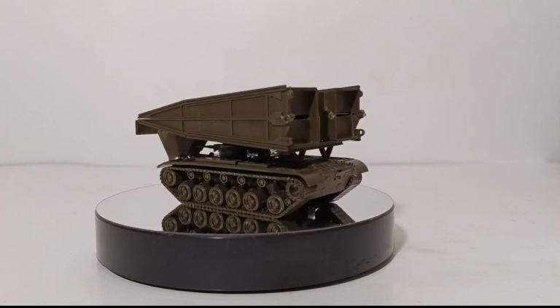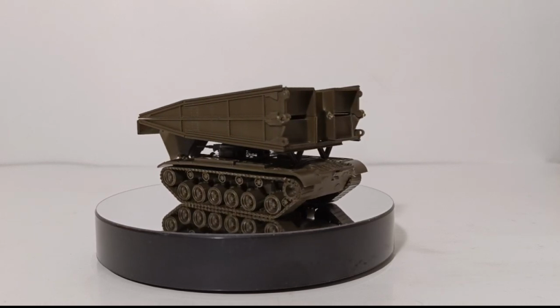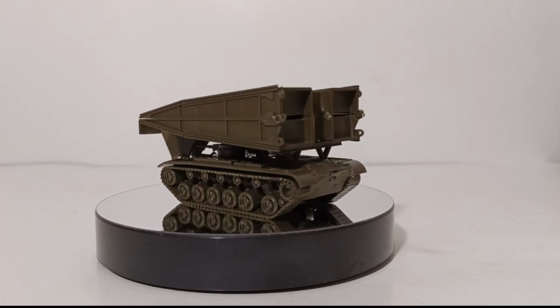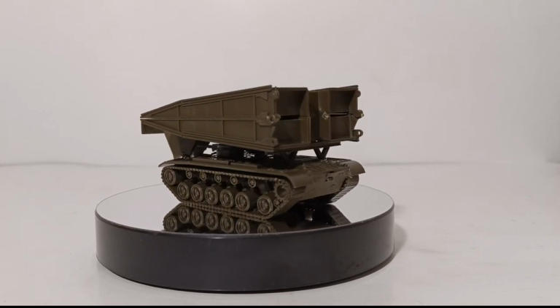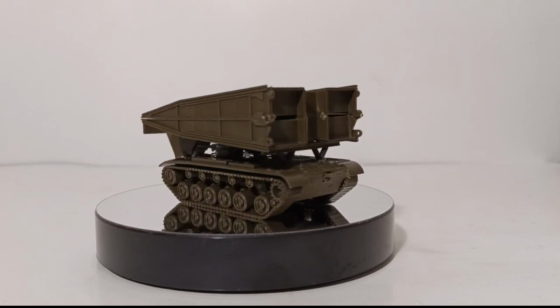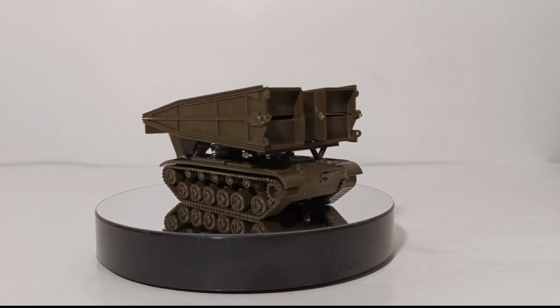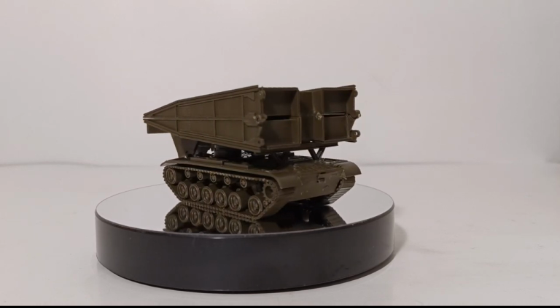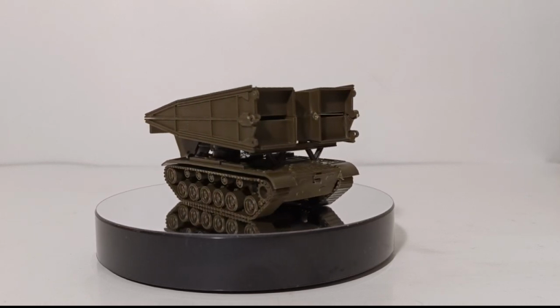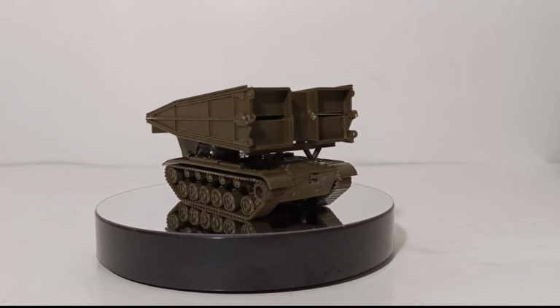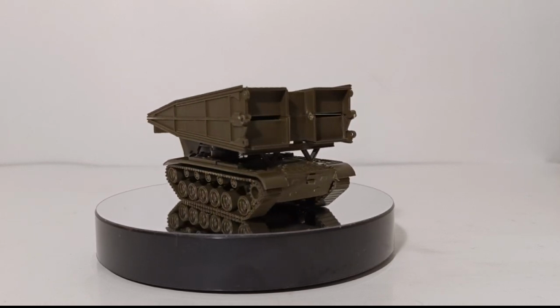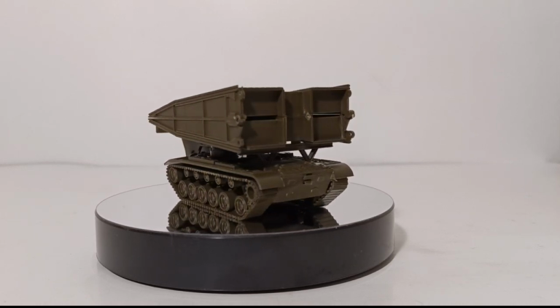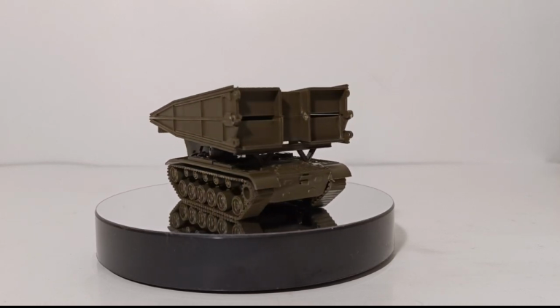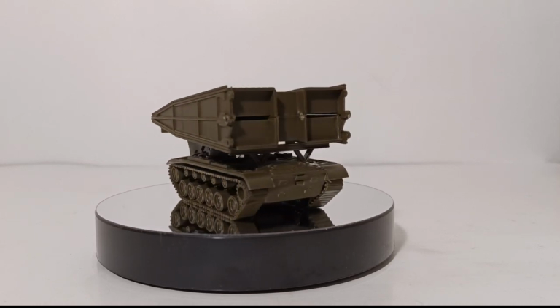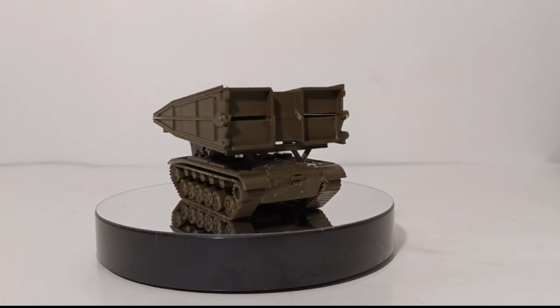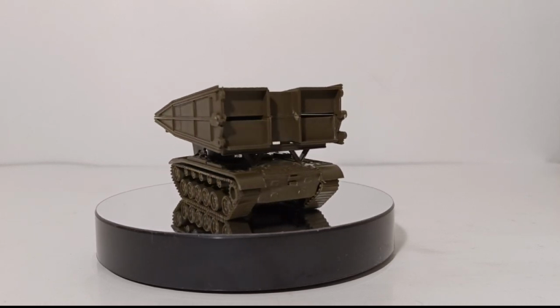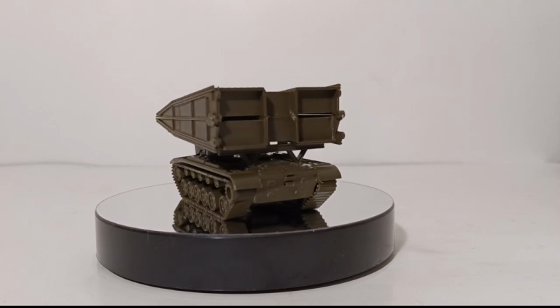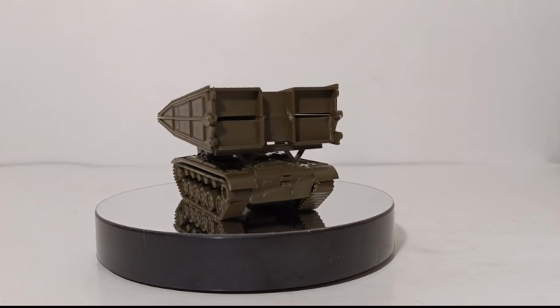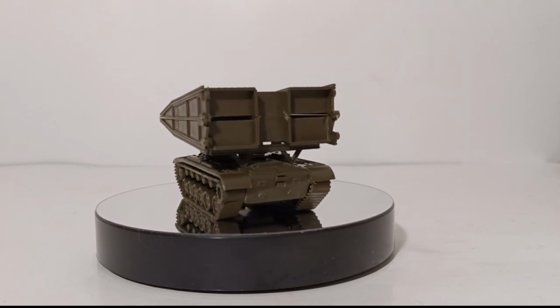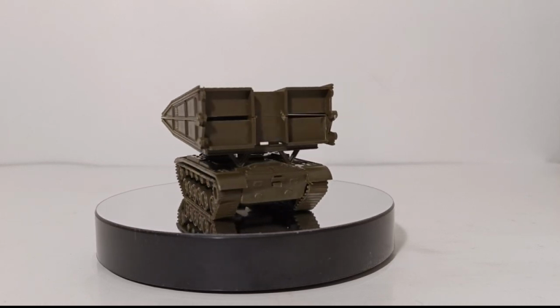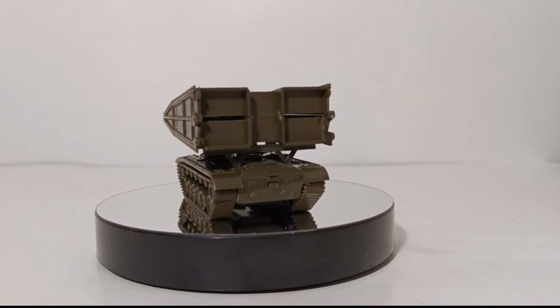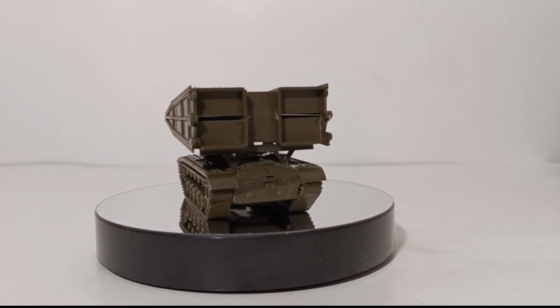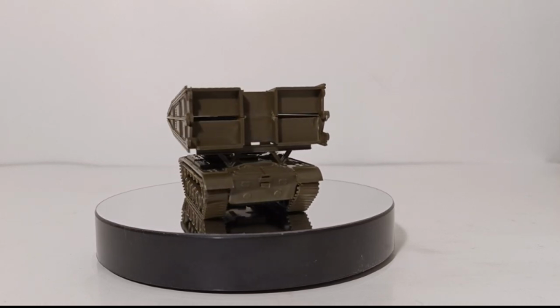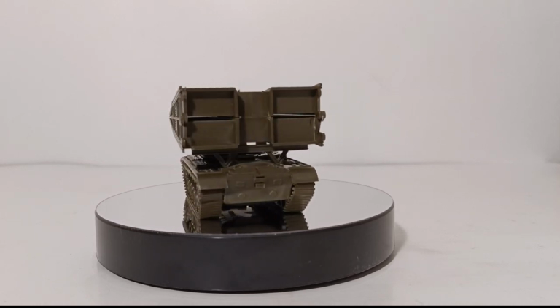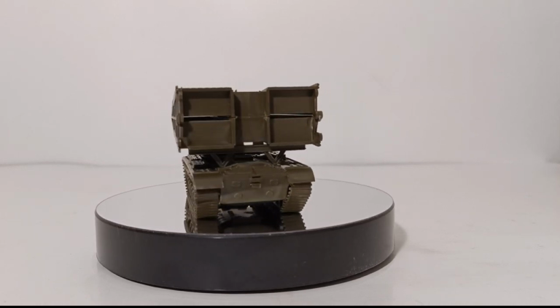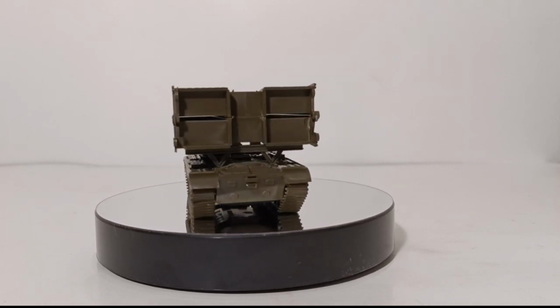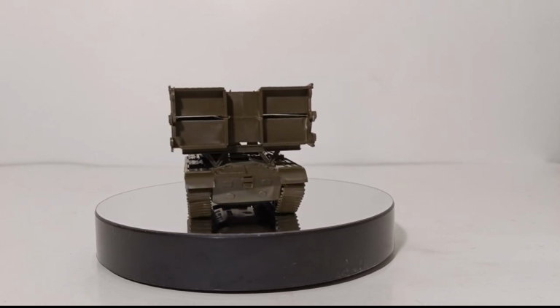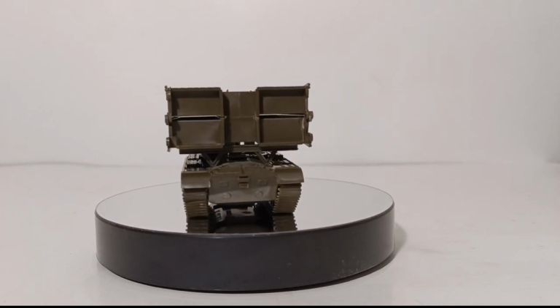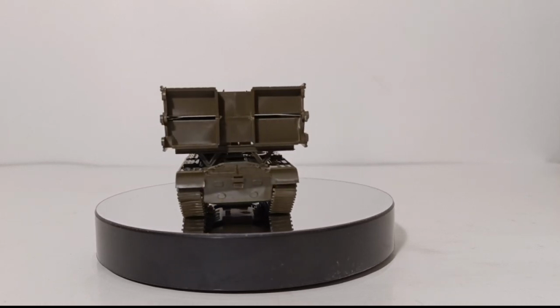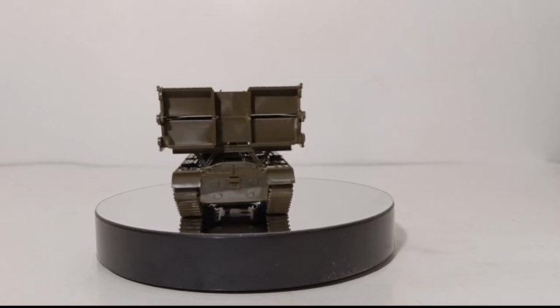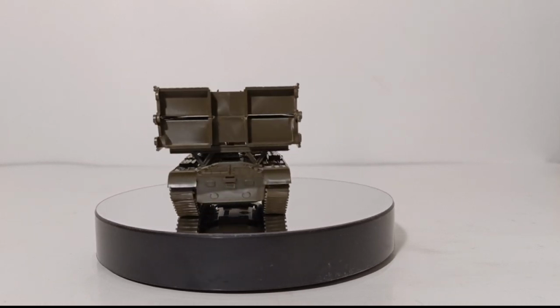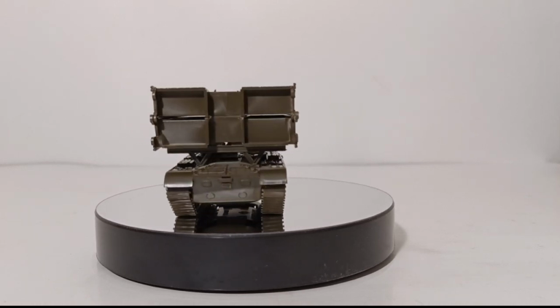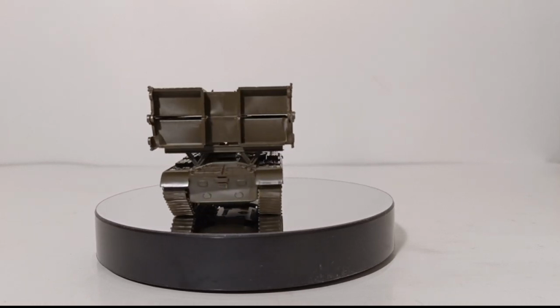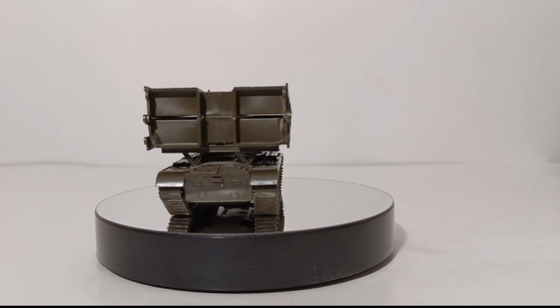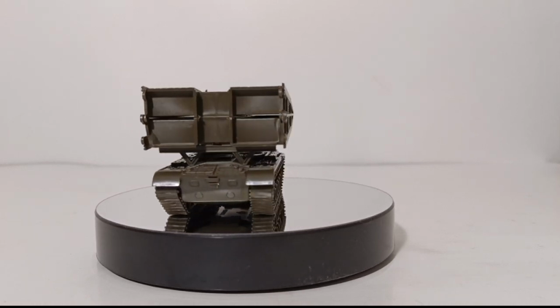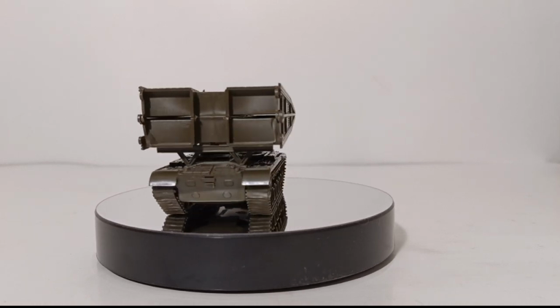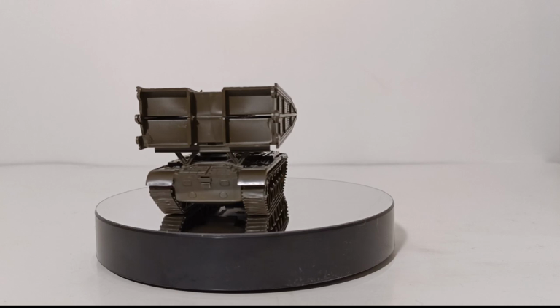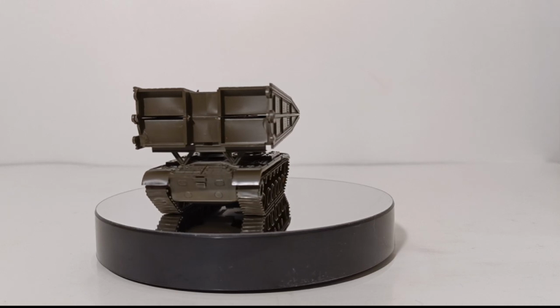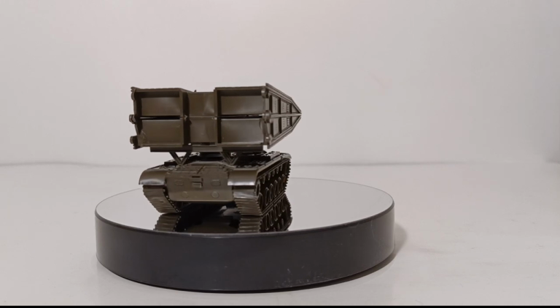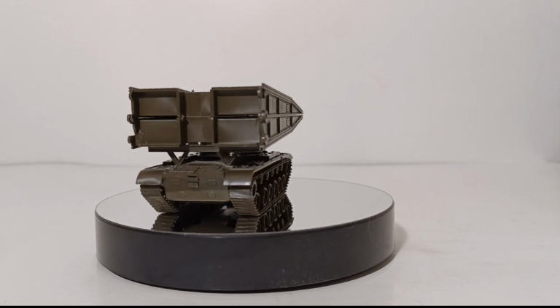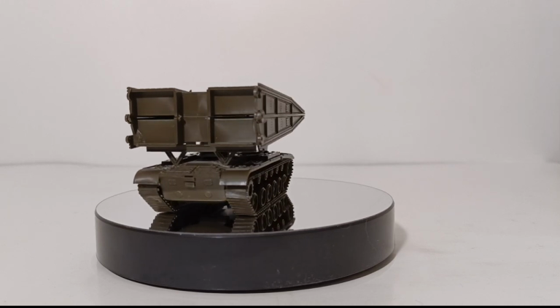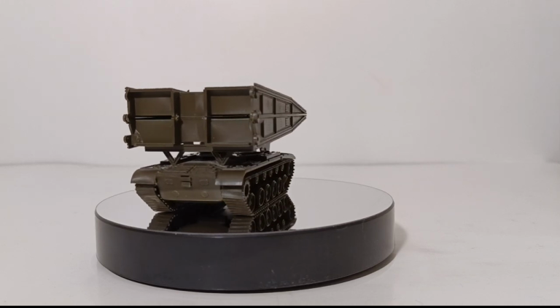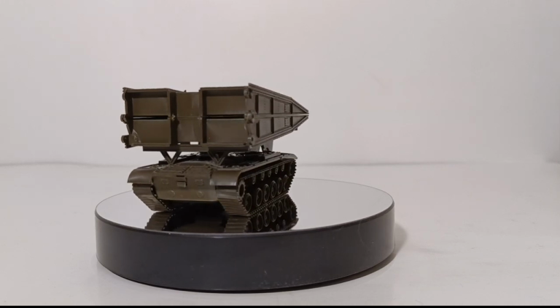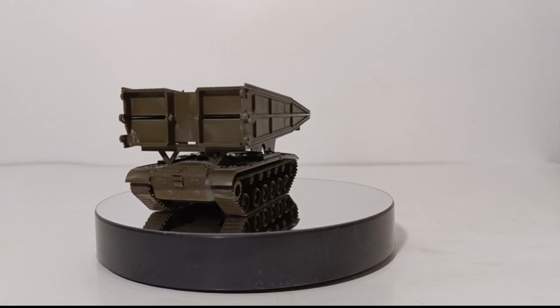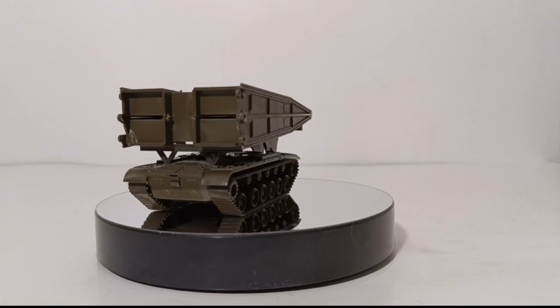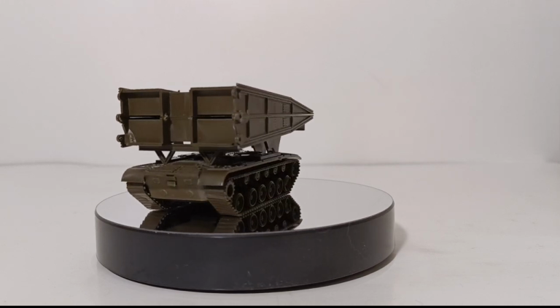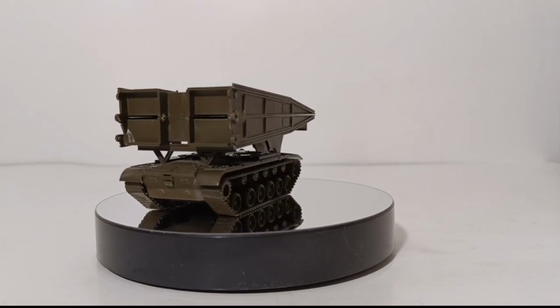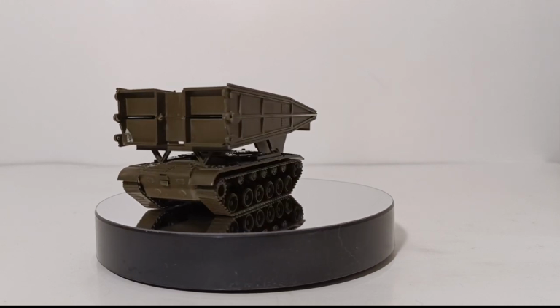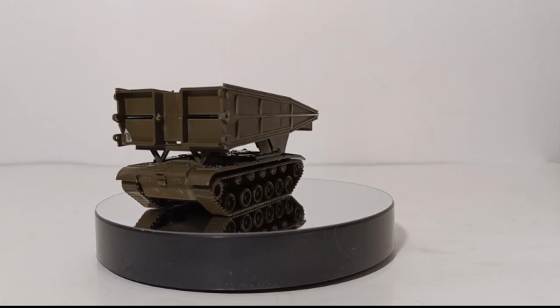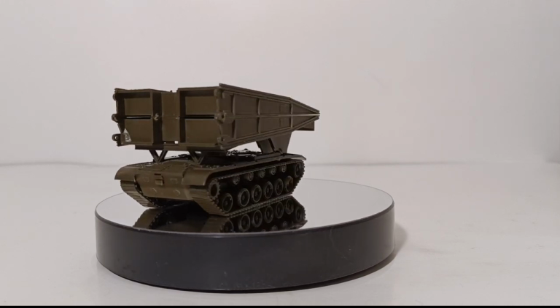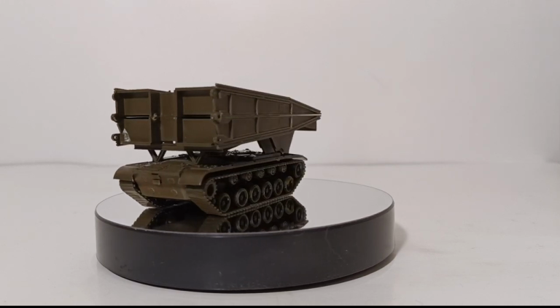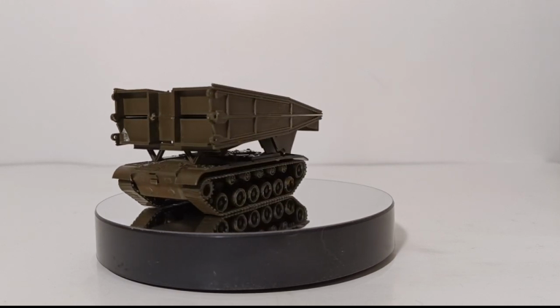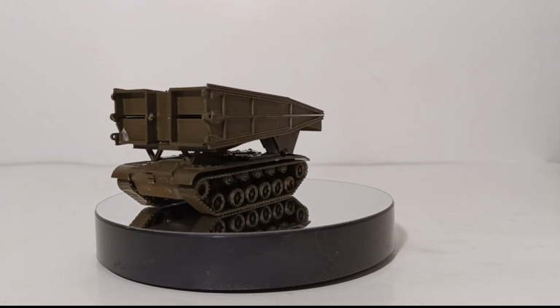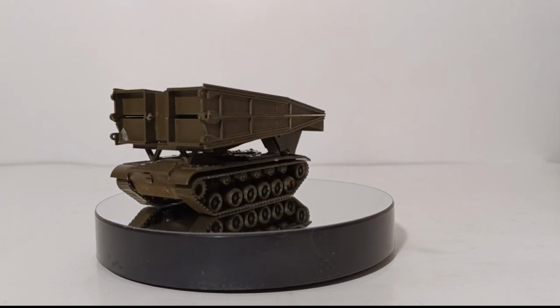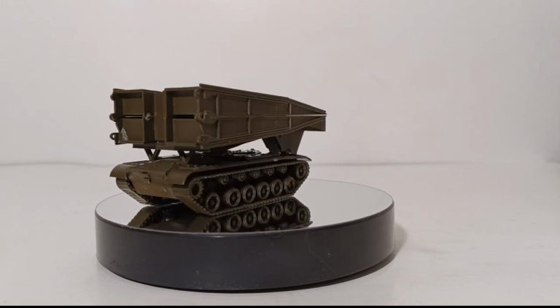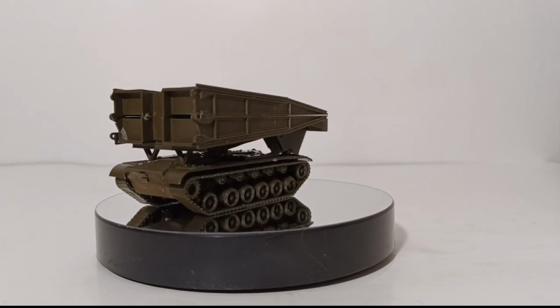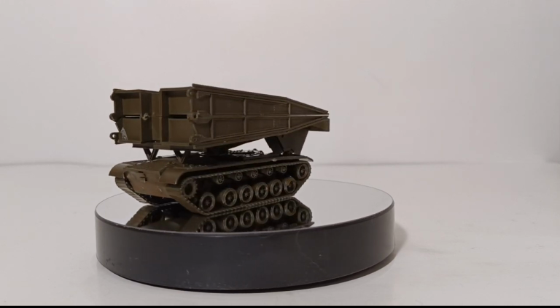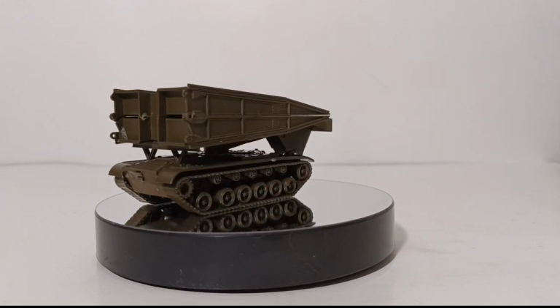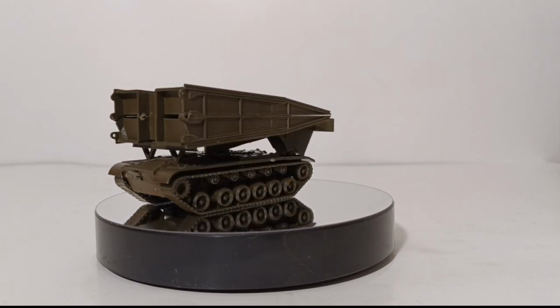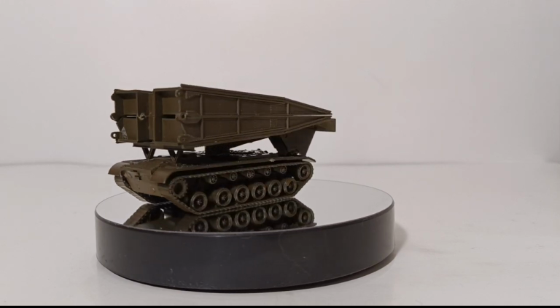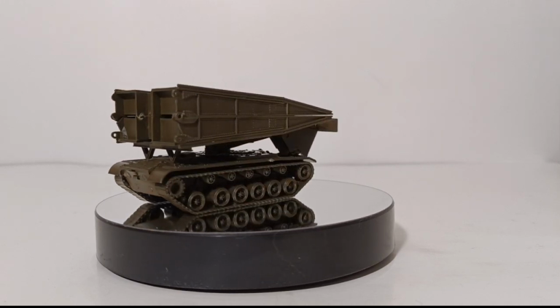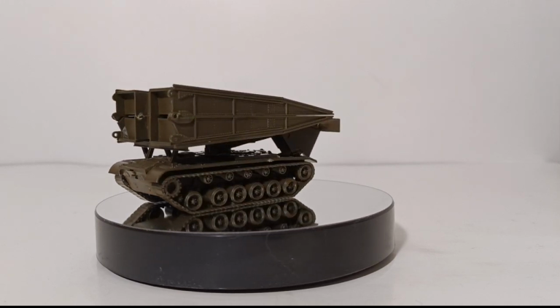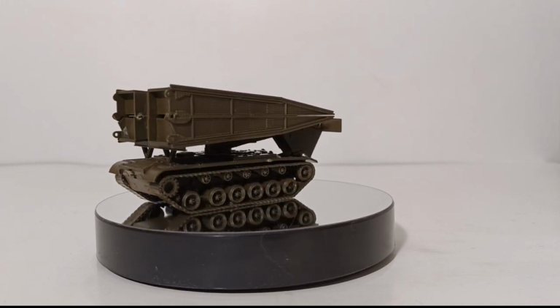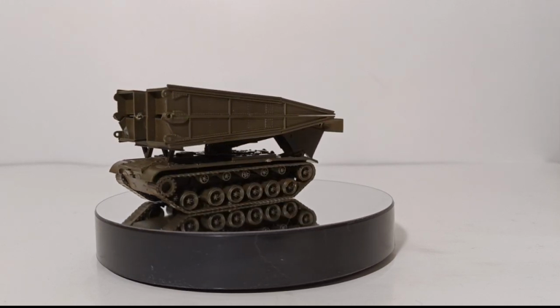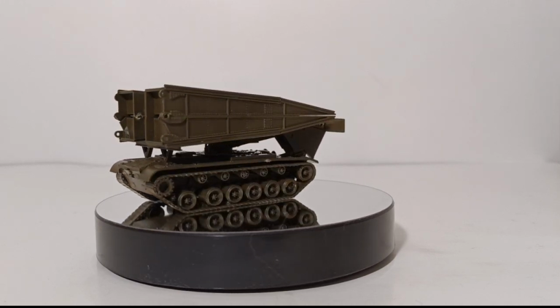Welcome, friends and followers. Thank you for joining me for another edition of the Diecast Emporium Military Monday series.